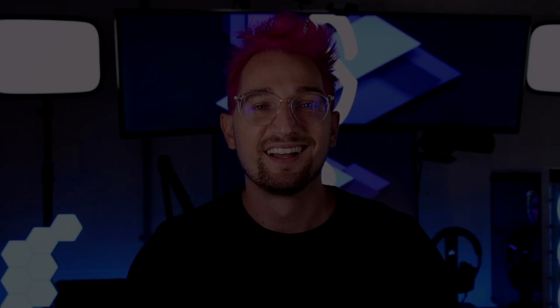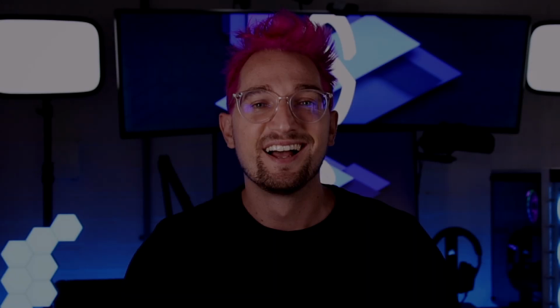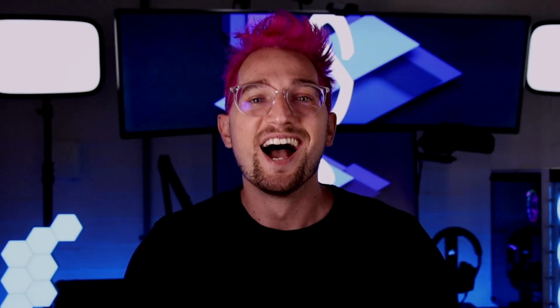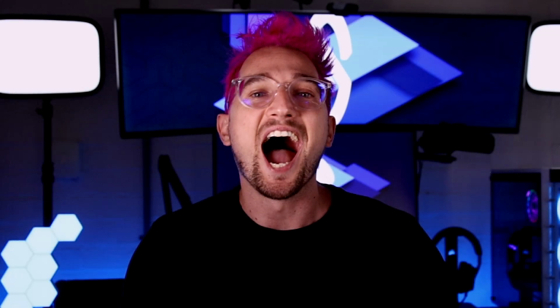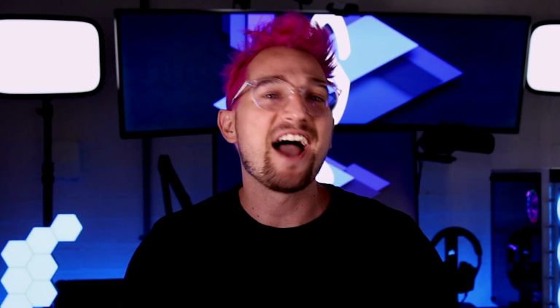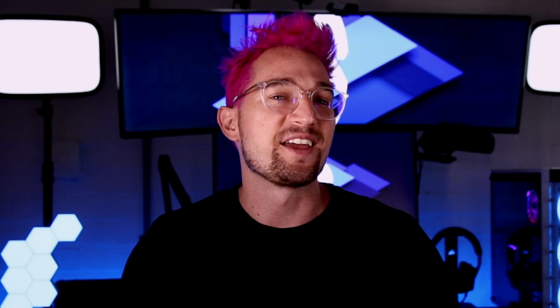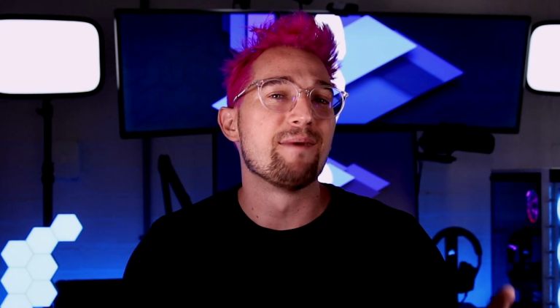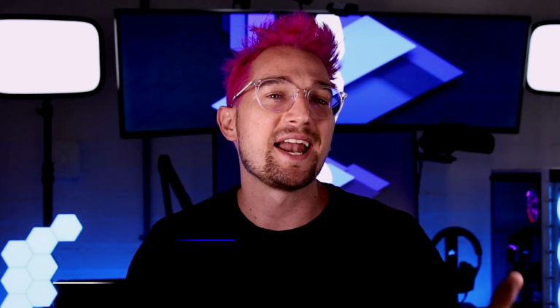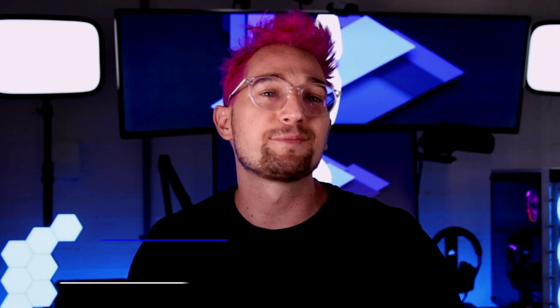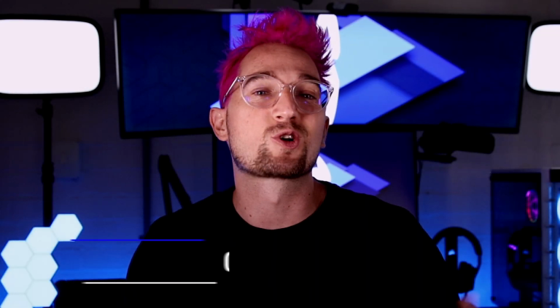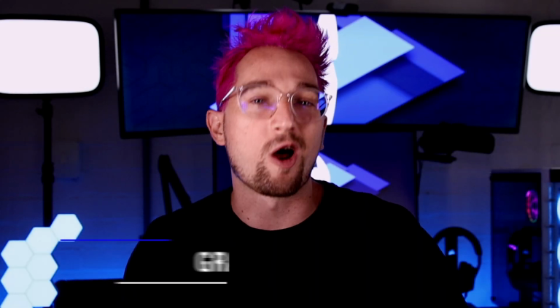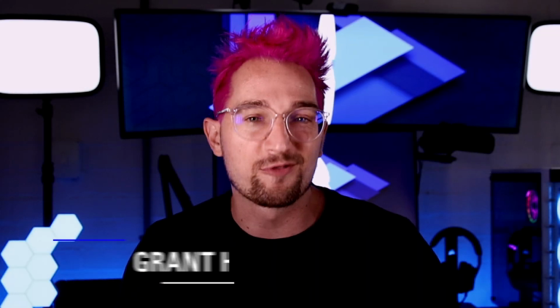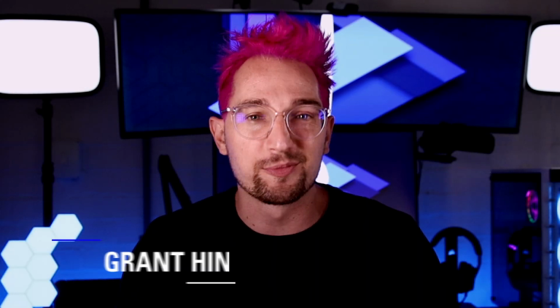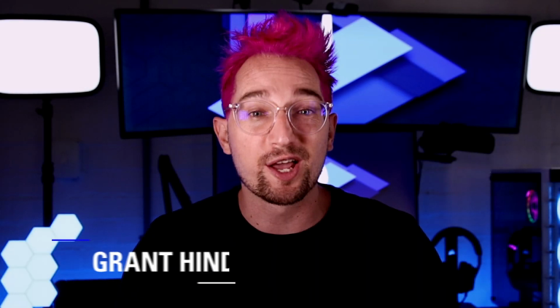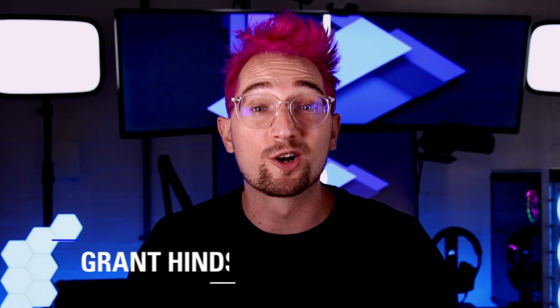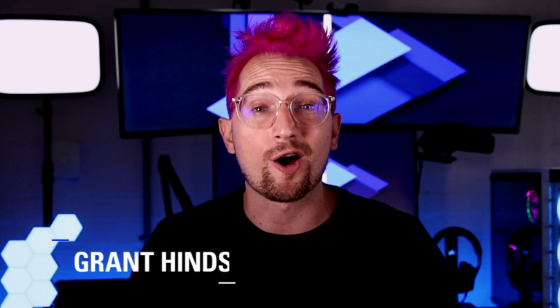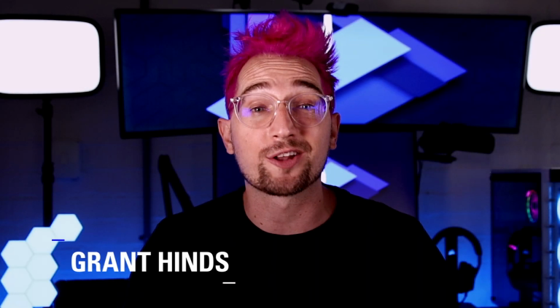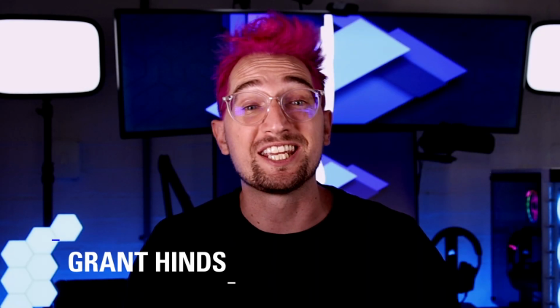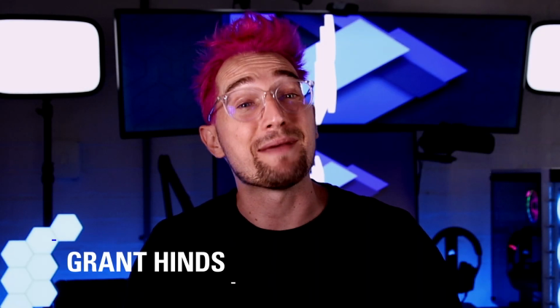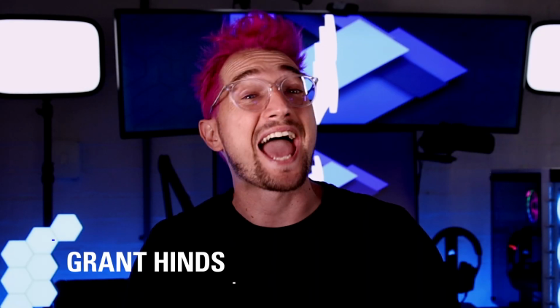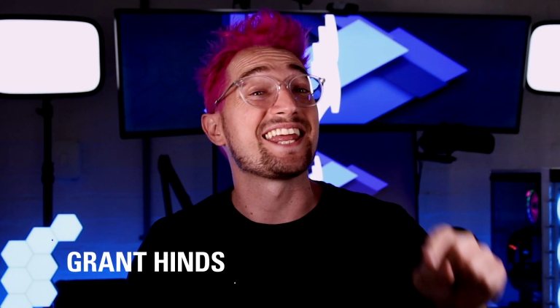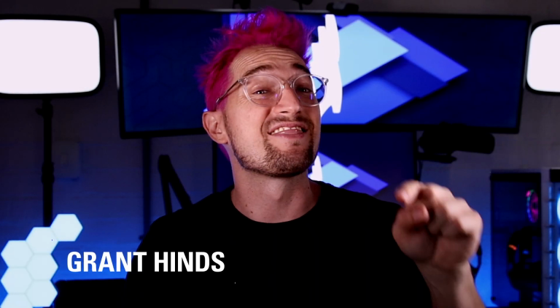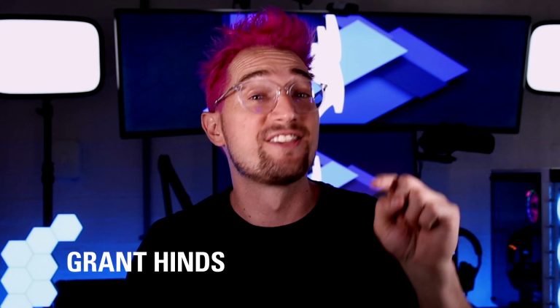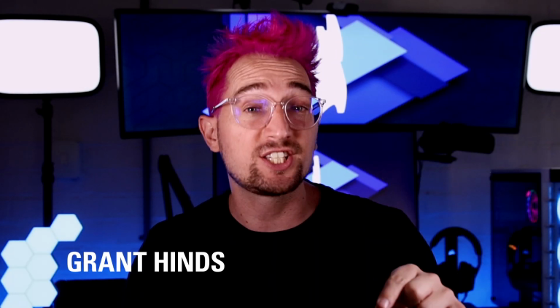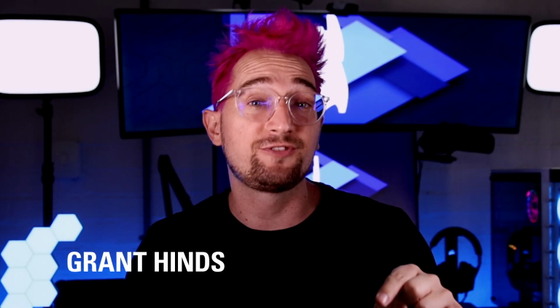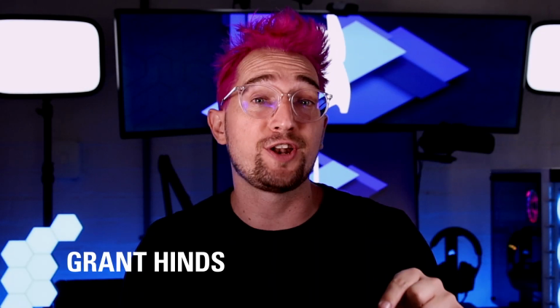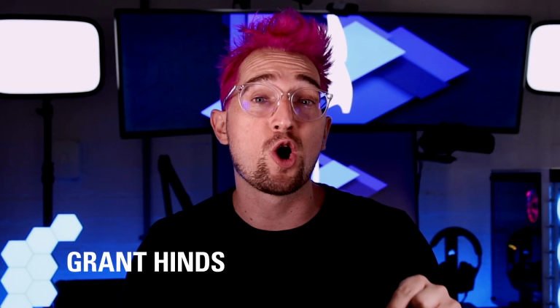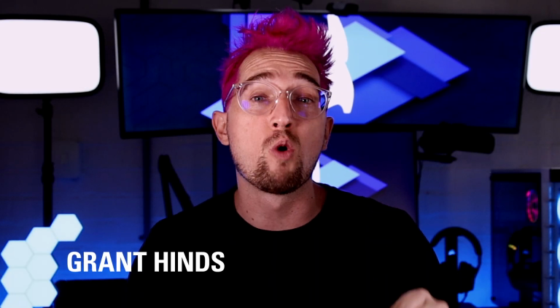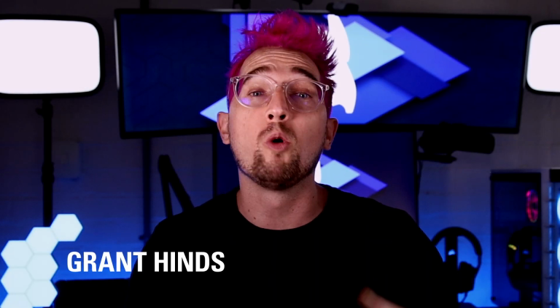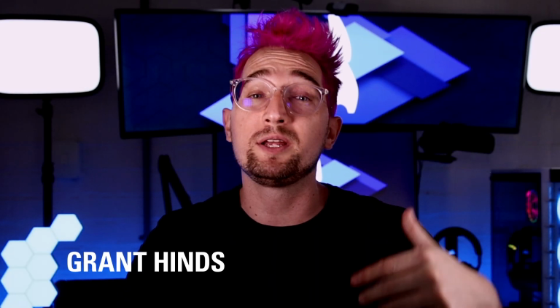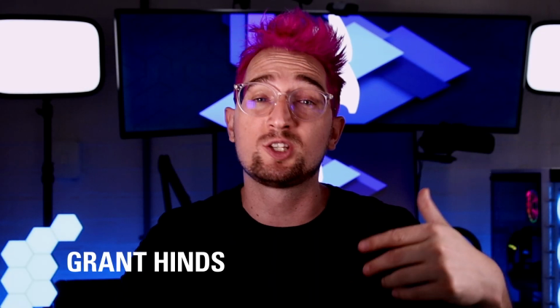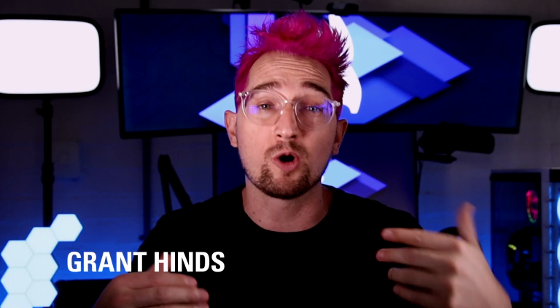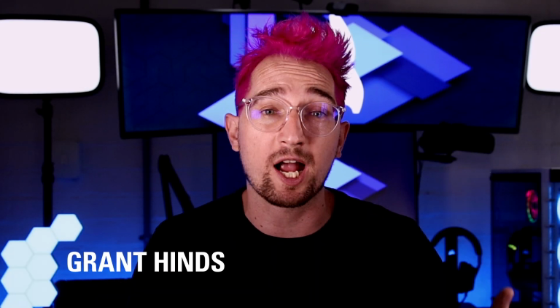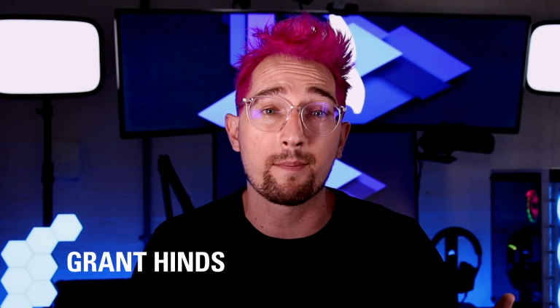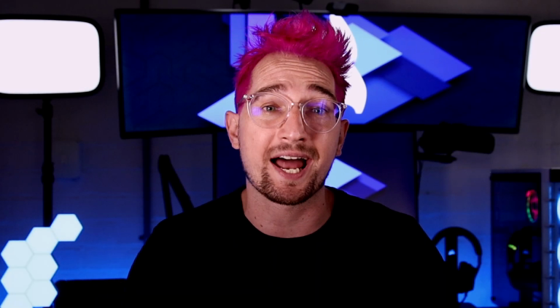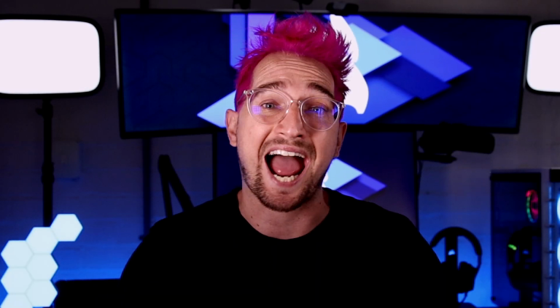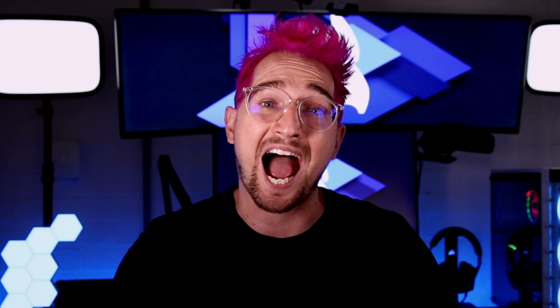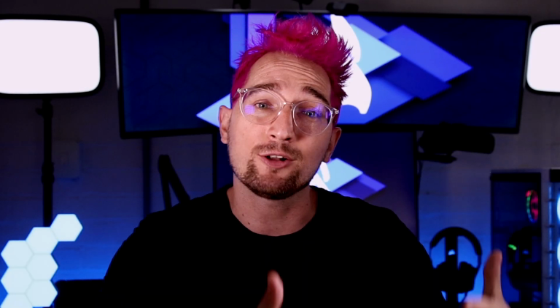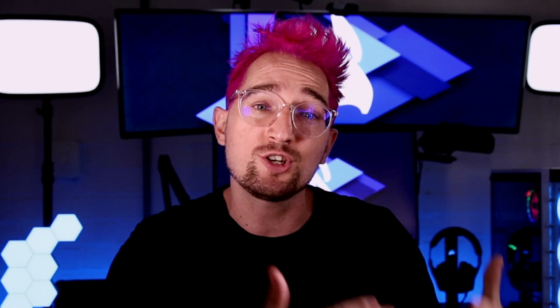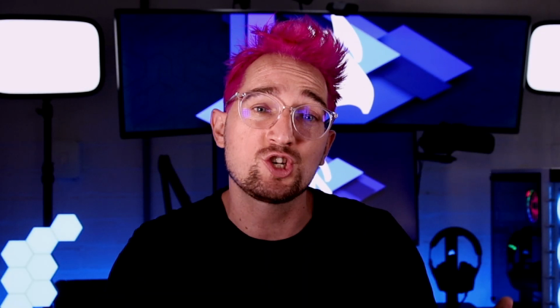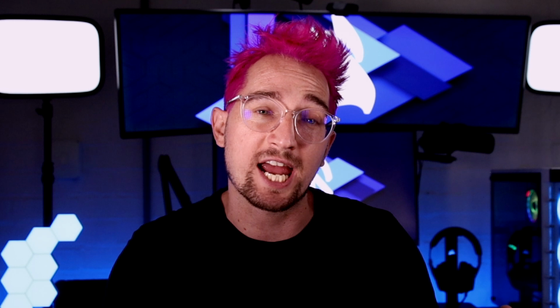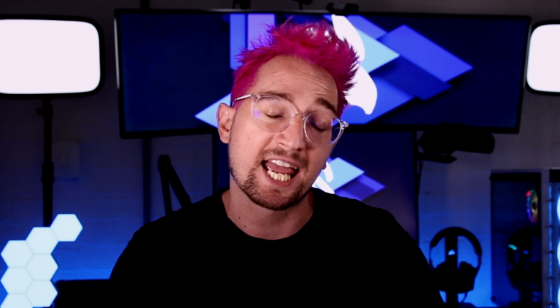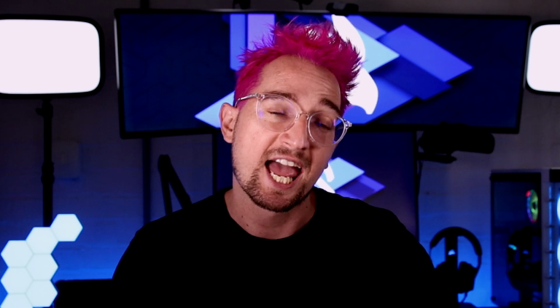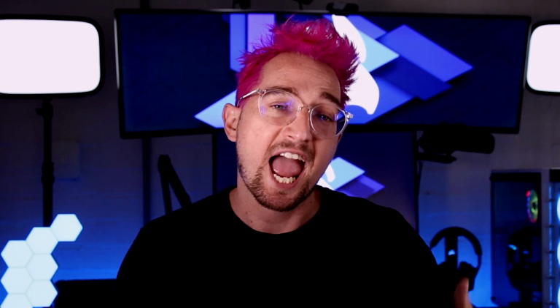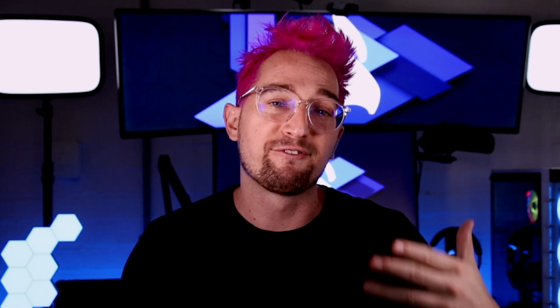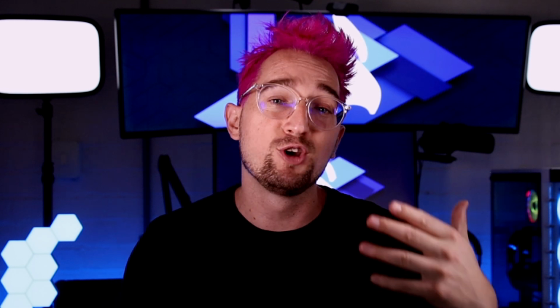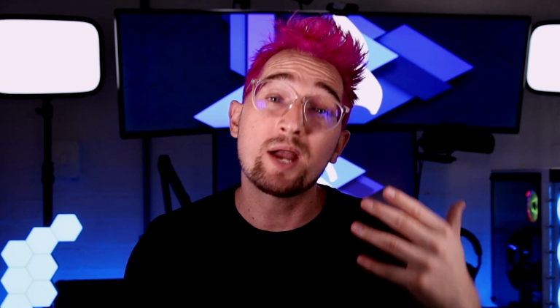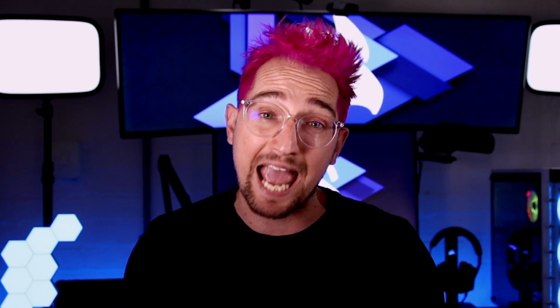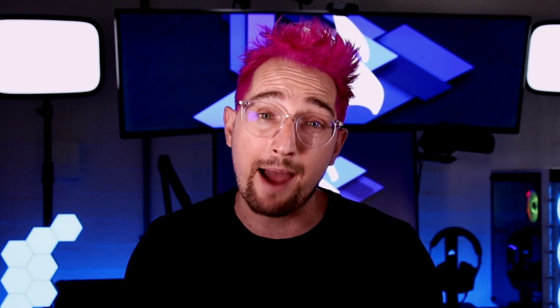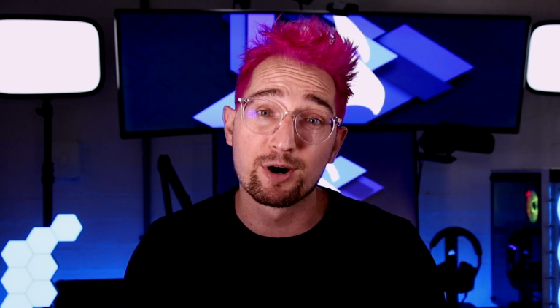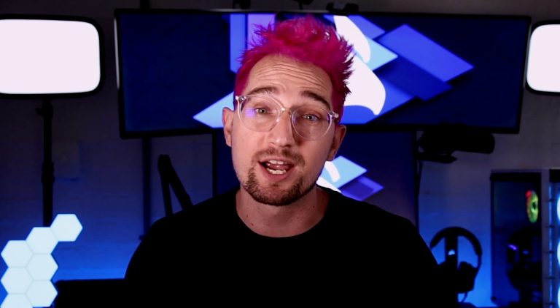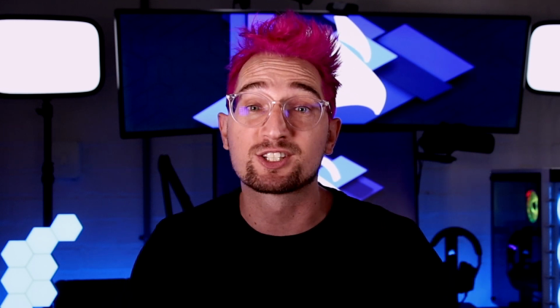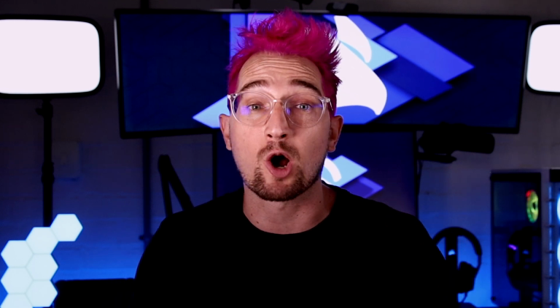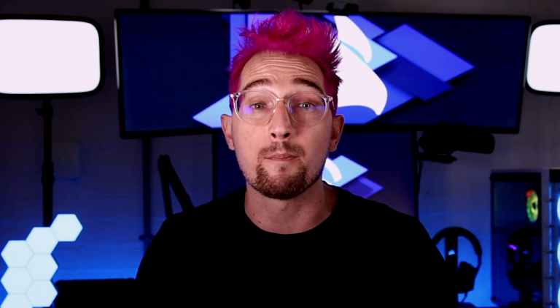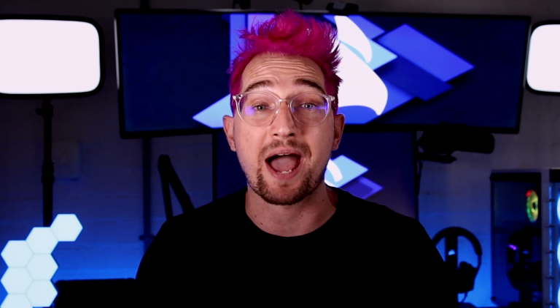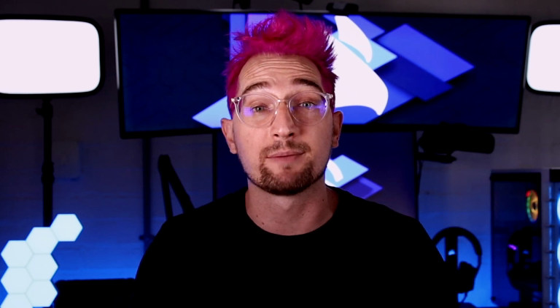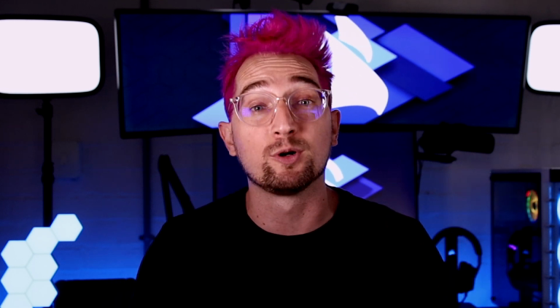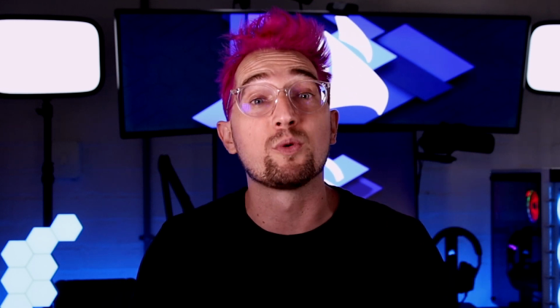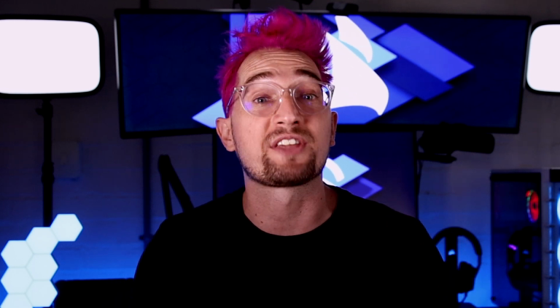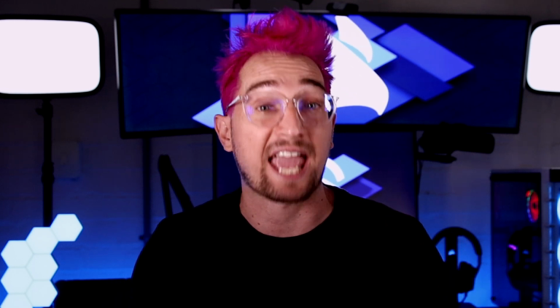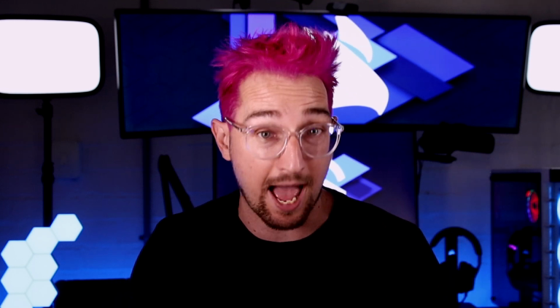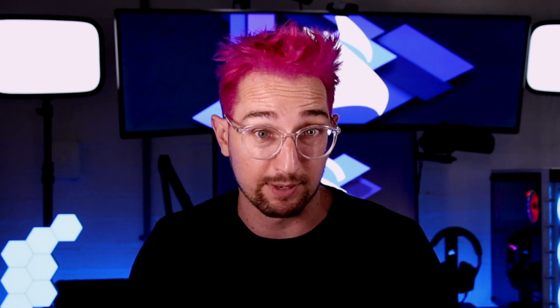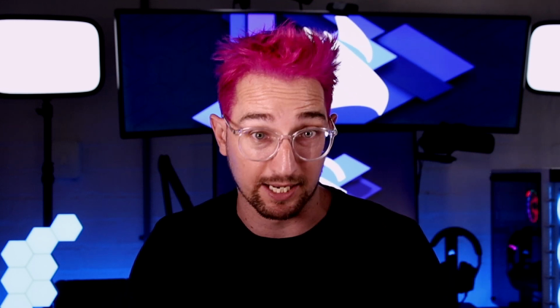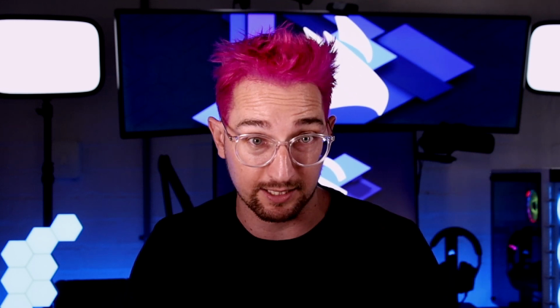Hi there, my name is Grant from the Elgato team and in this video we'll be talking about how to check if your camera is compatible with Camlink.